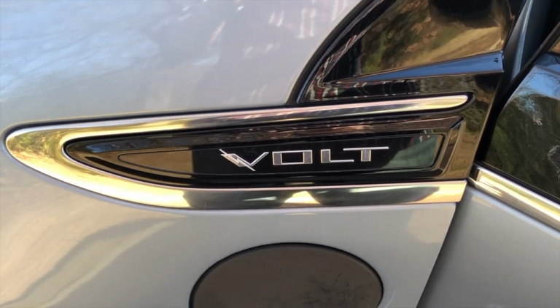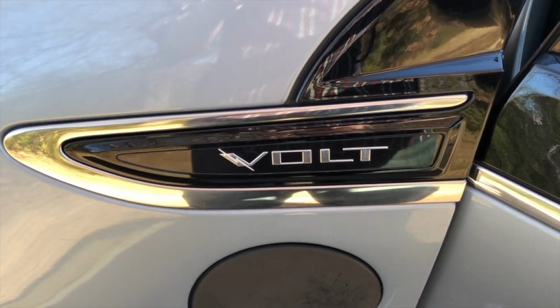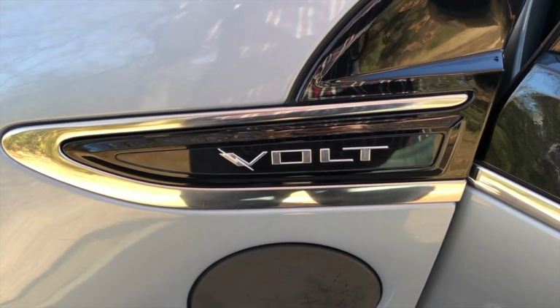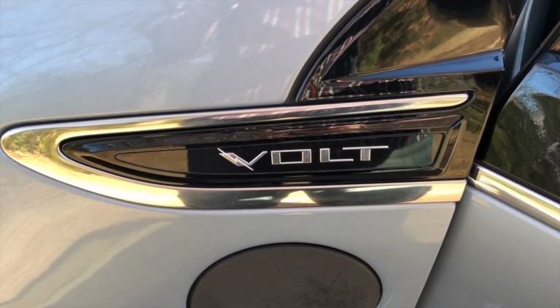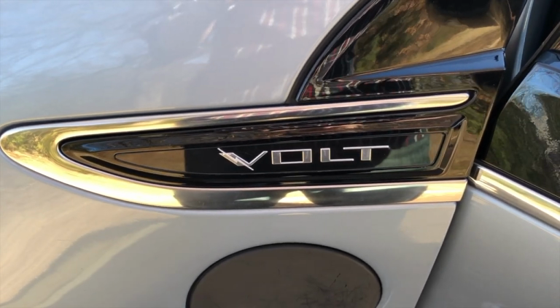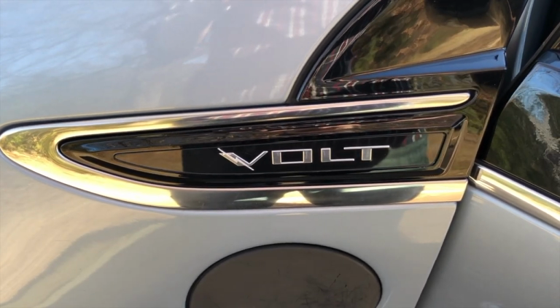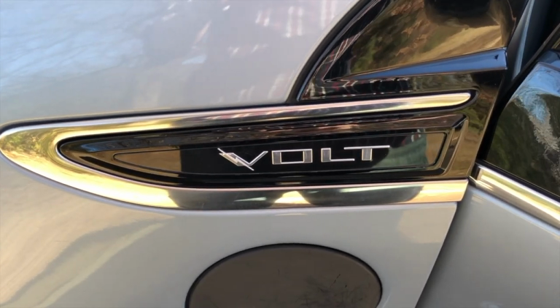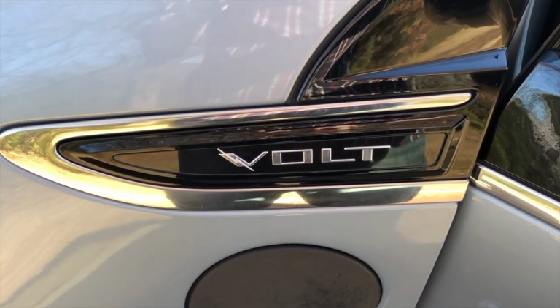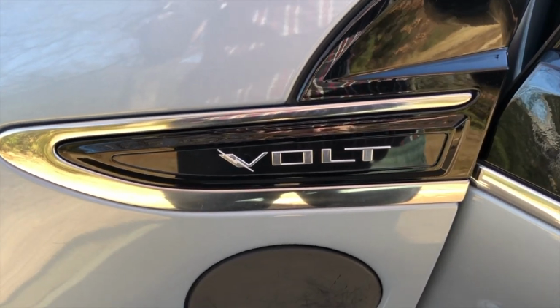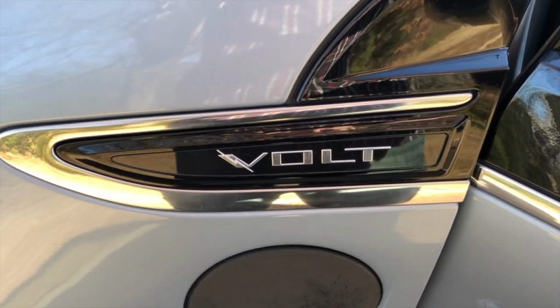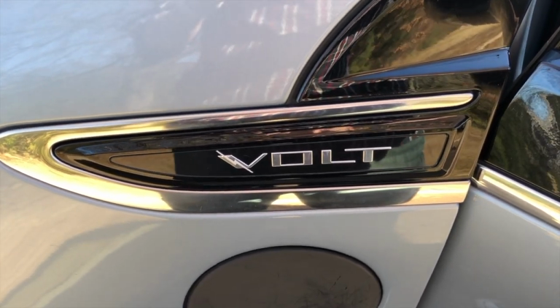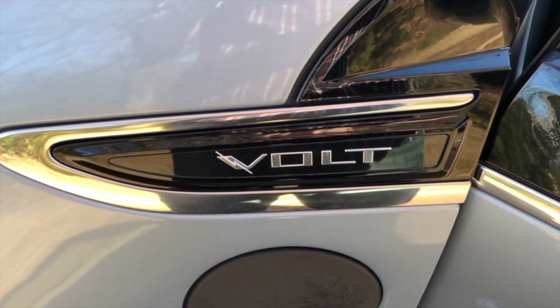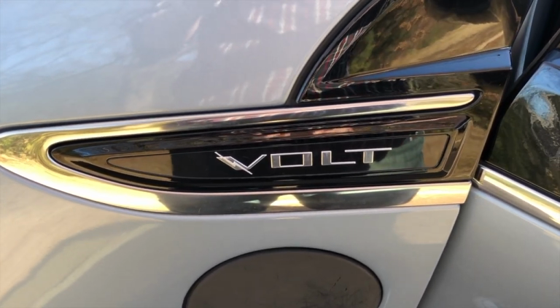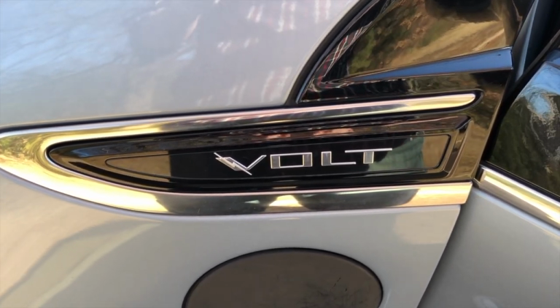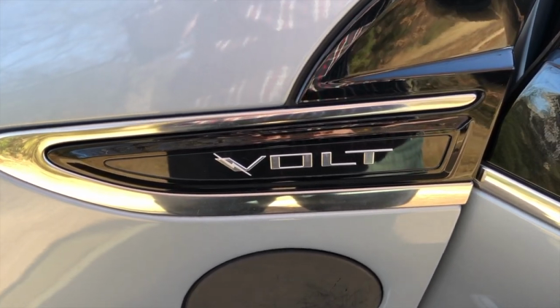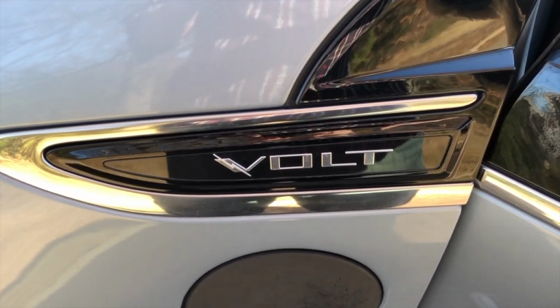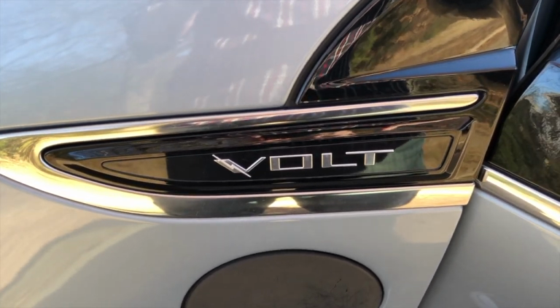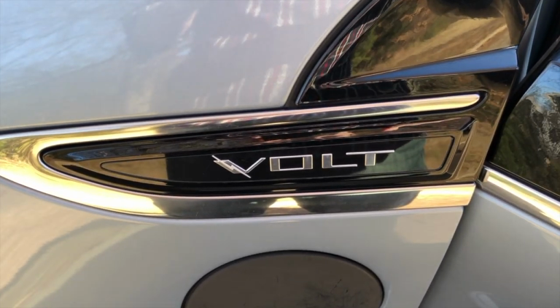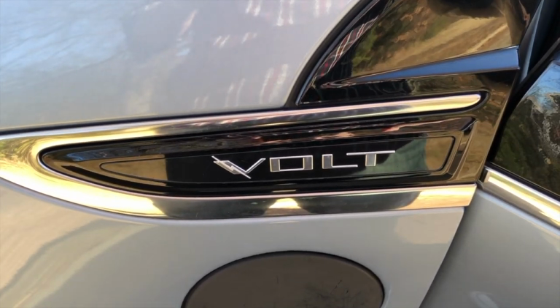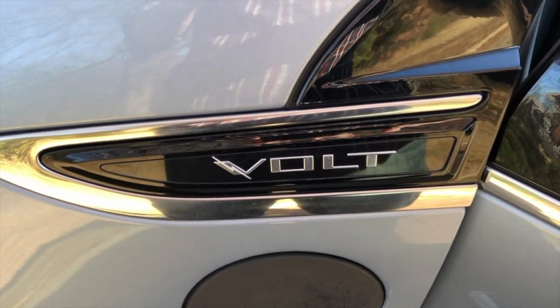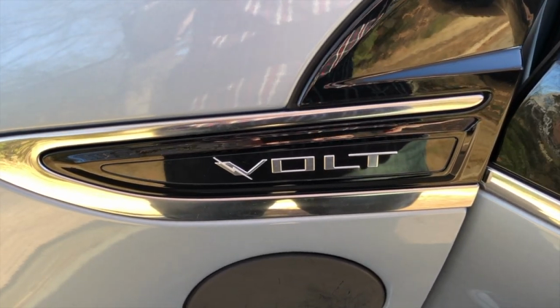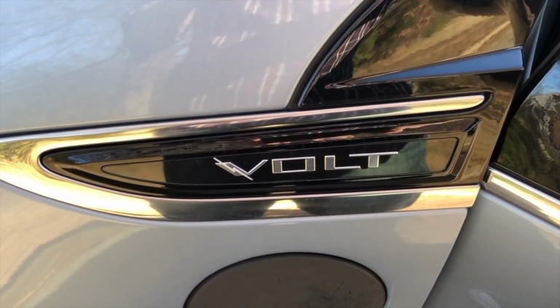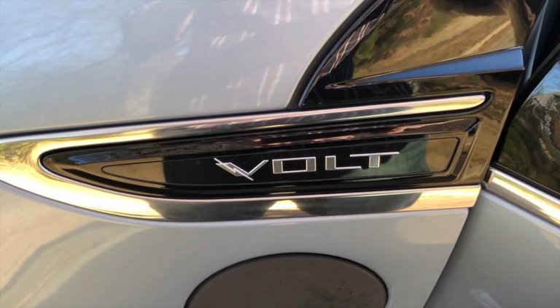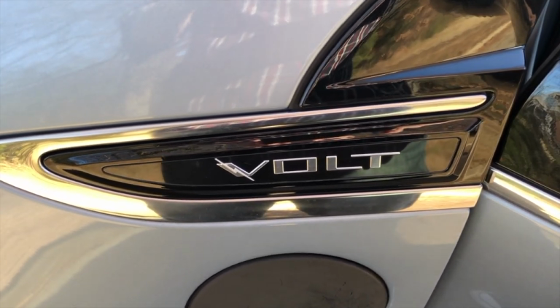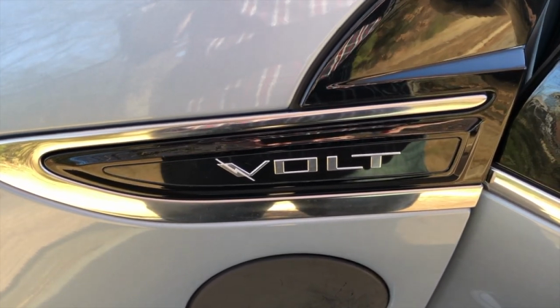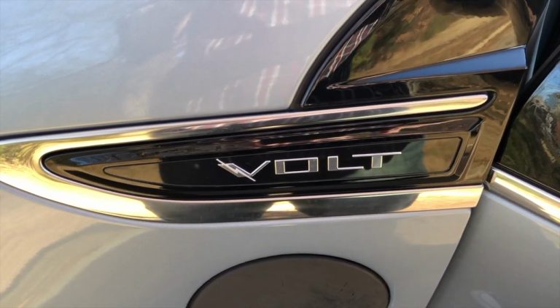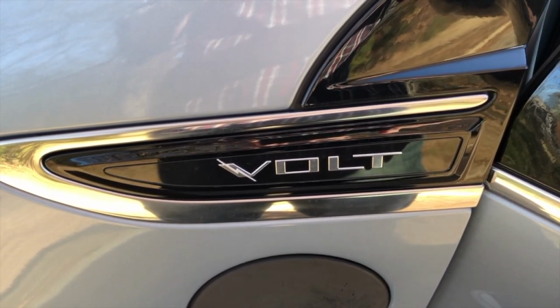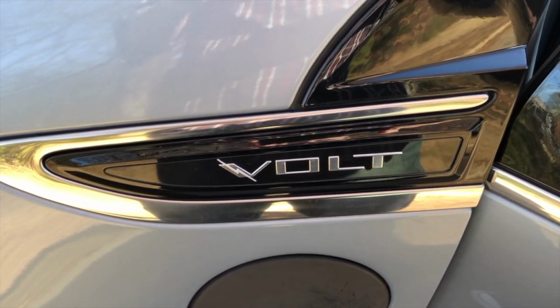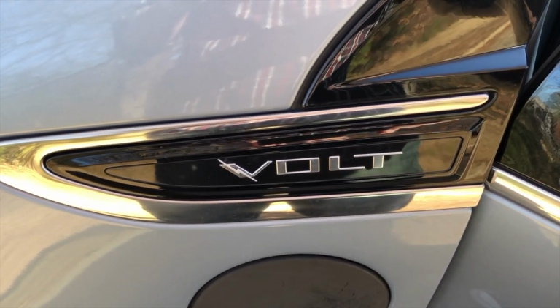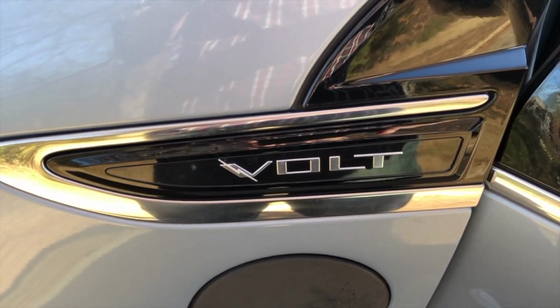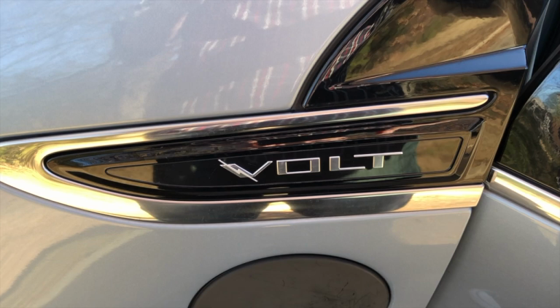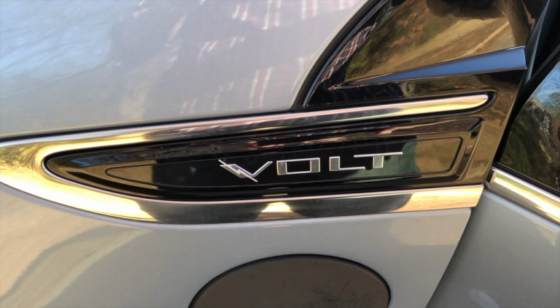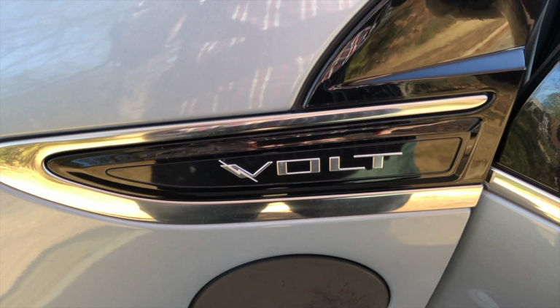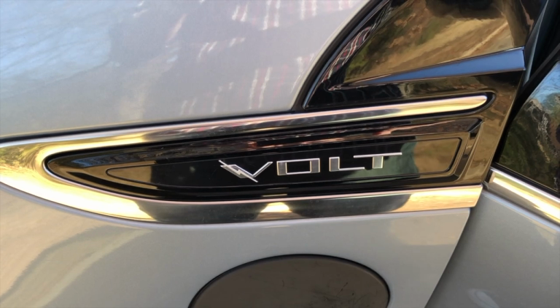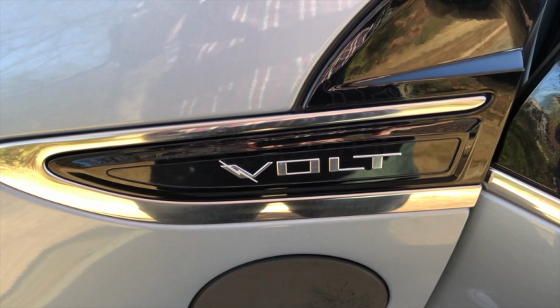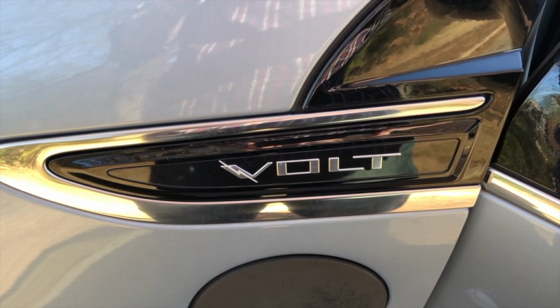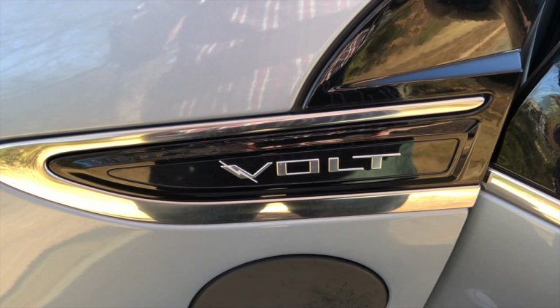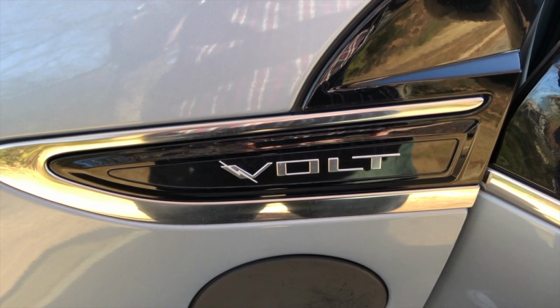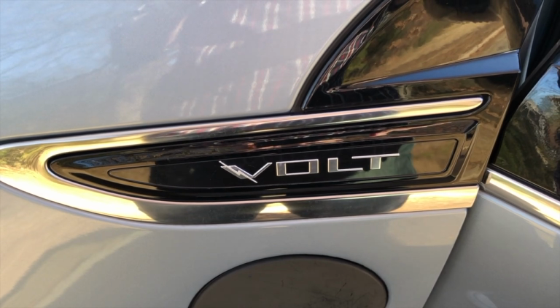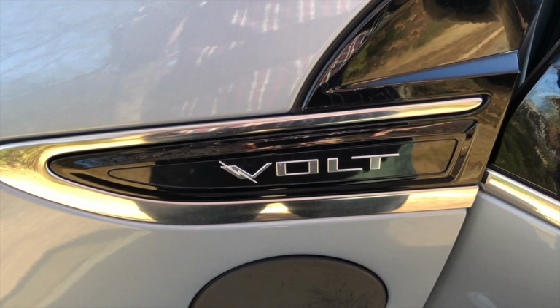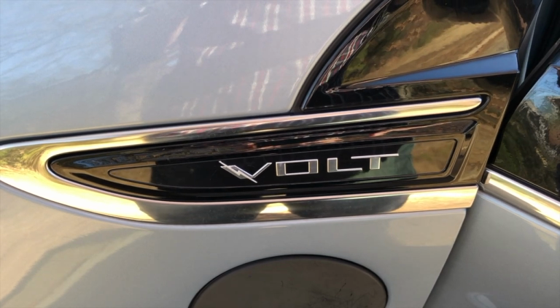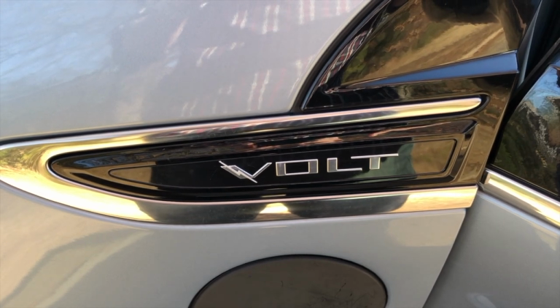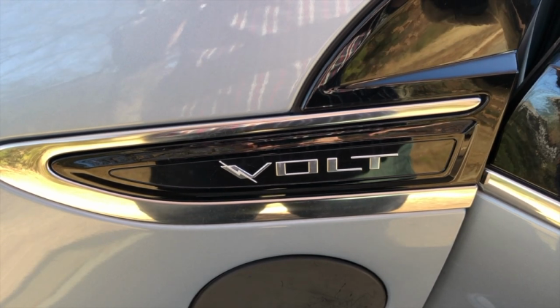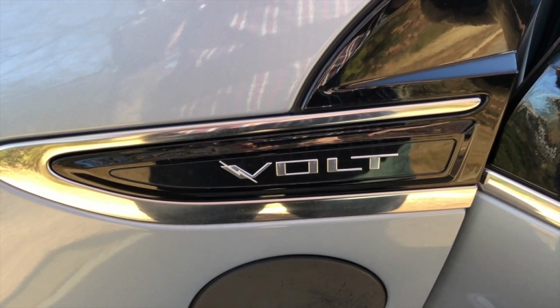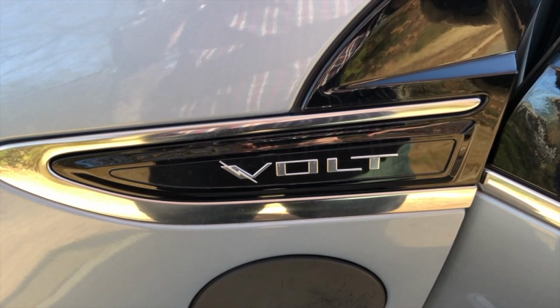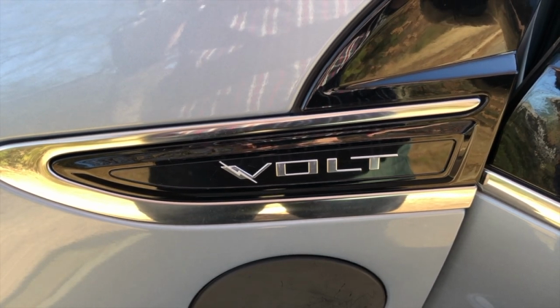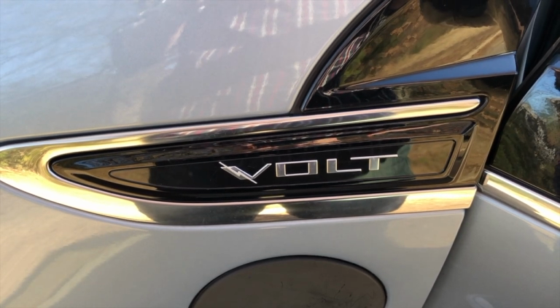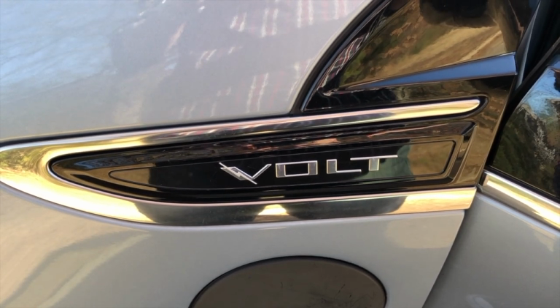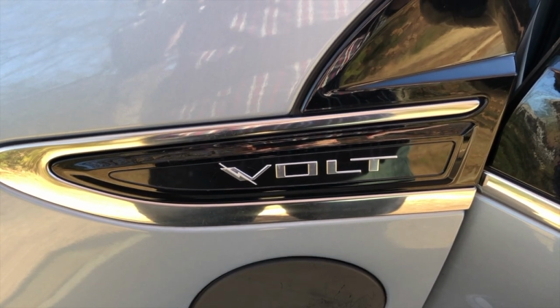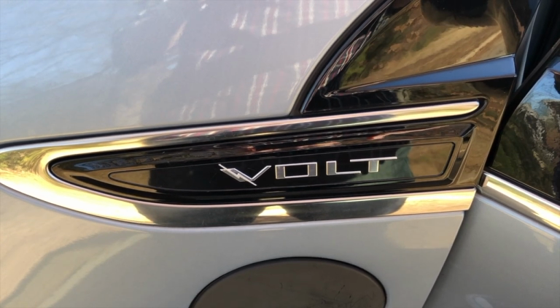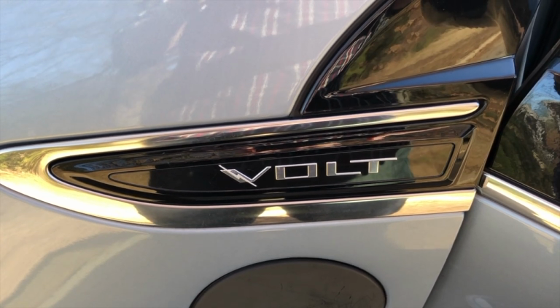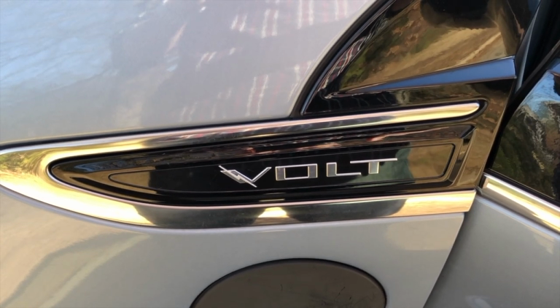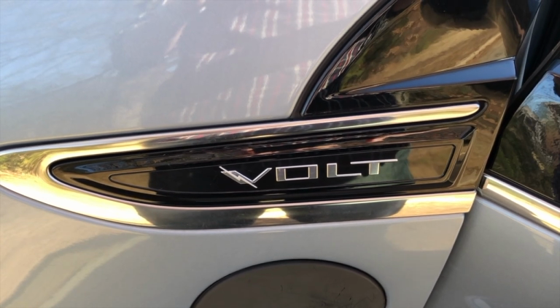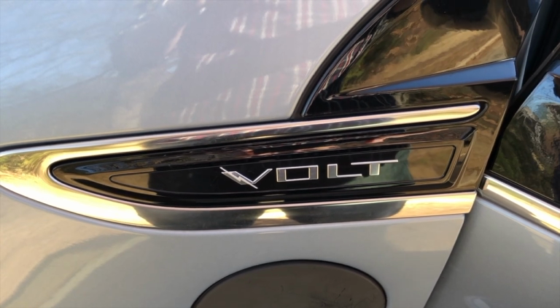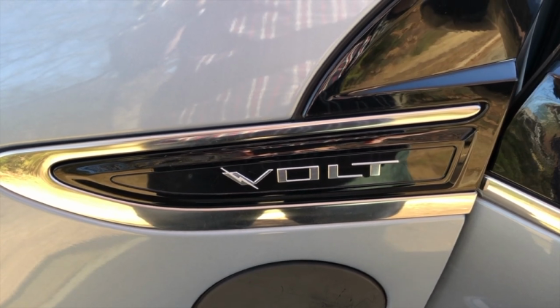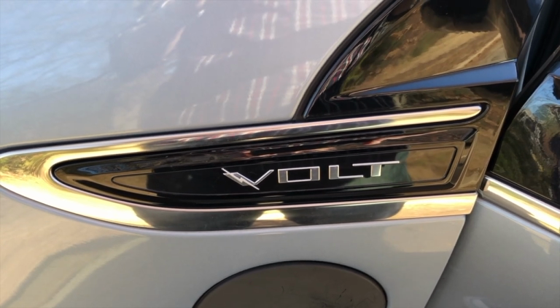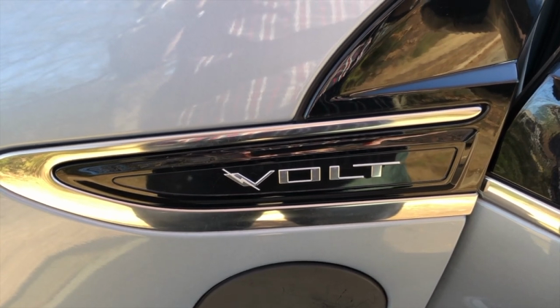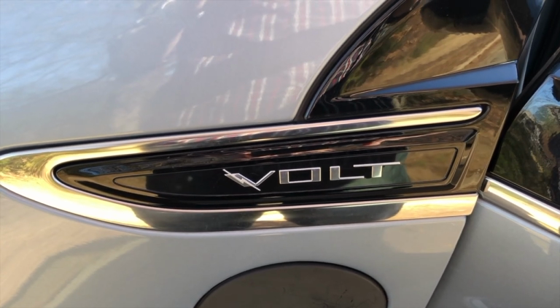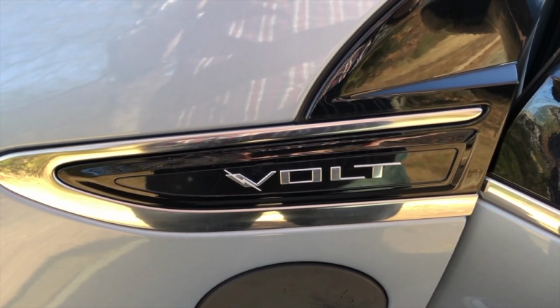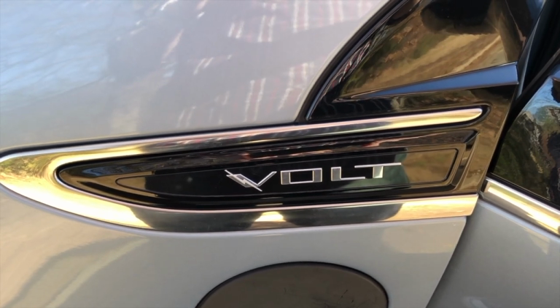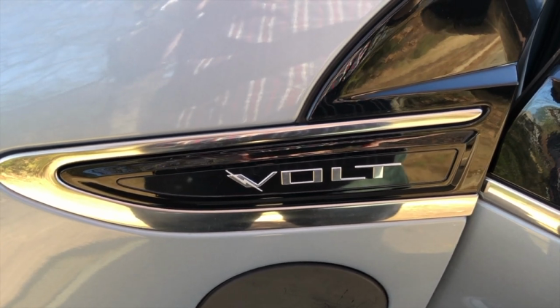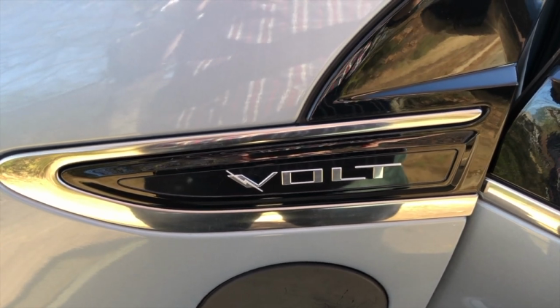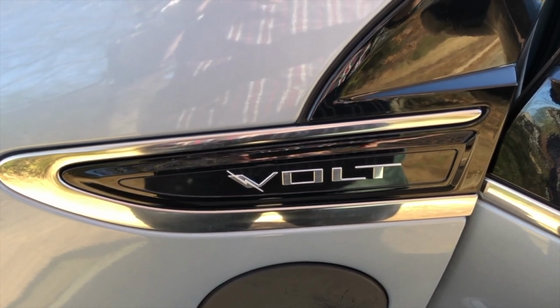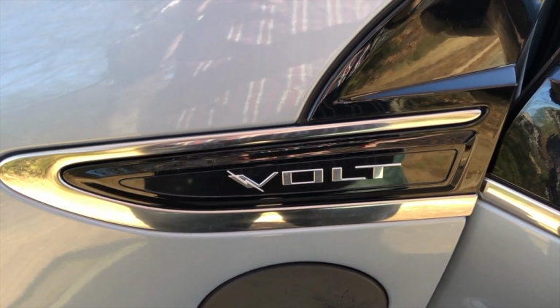Alright, so I thought I'd show how you can take the Chevy Volt and run it without a battery.